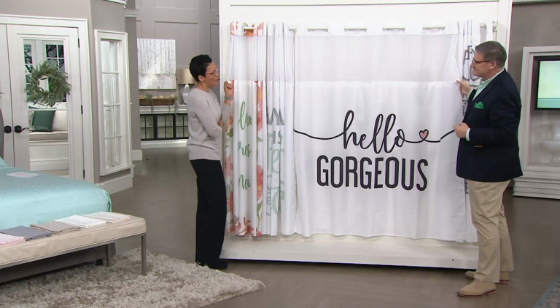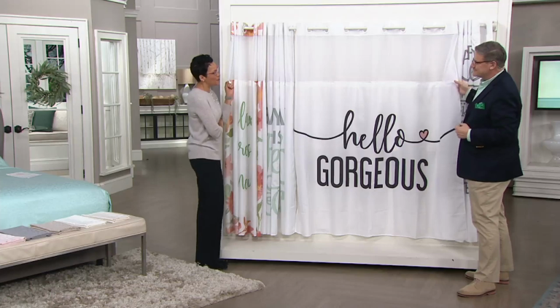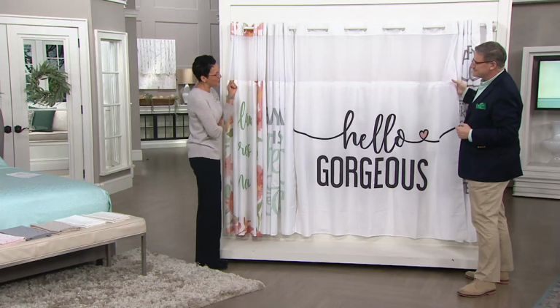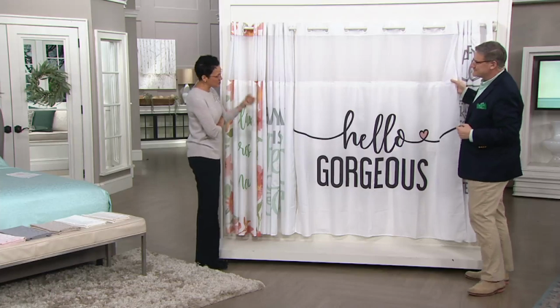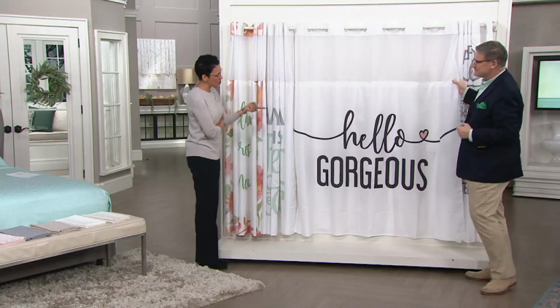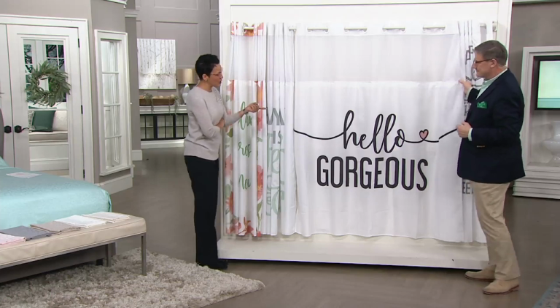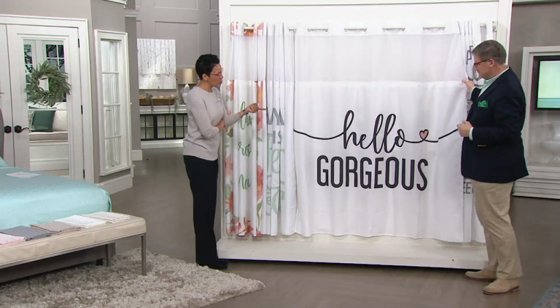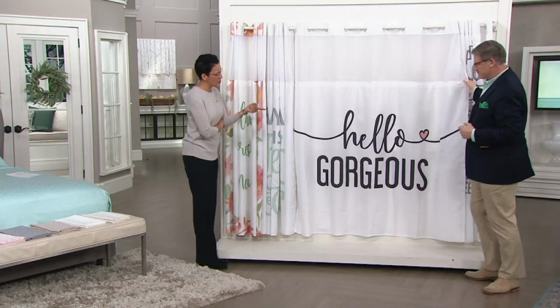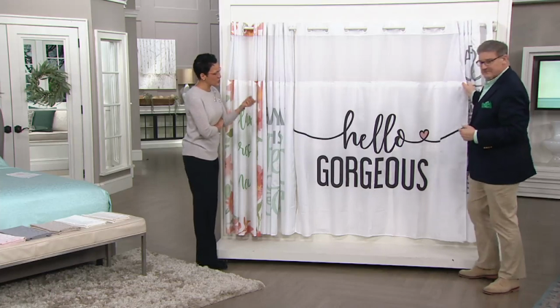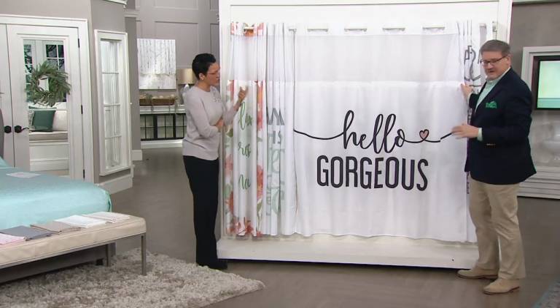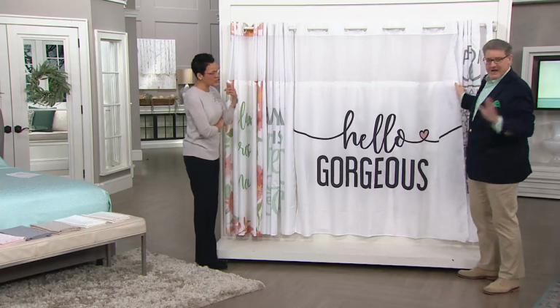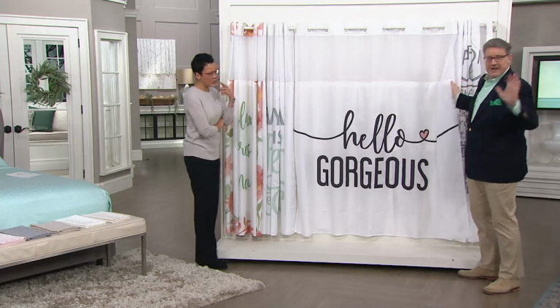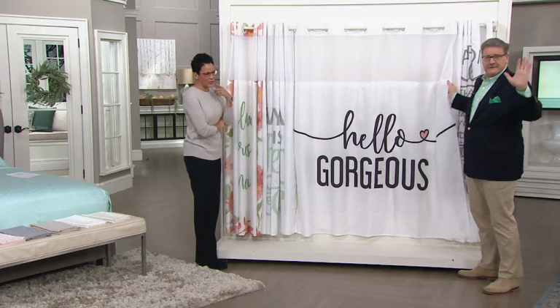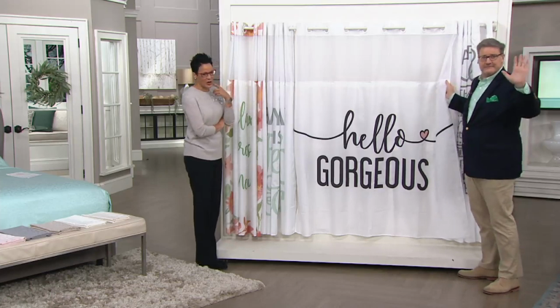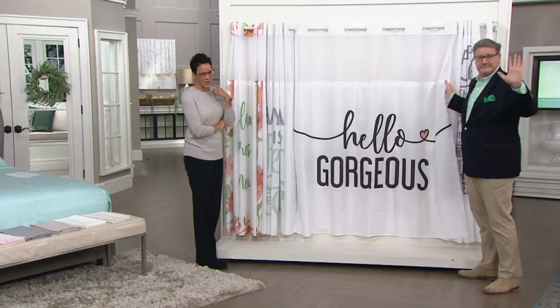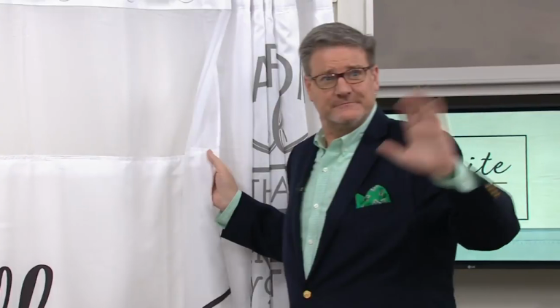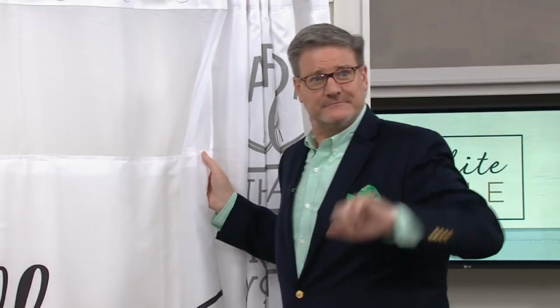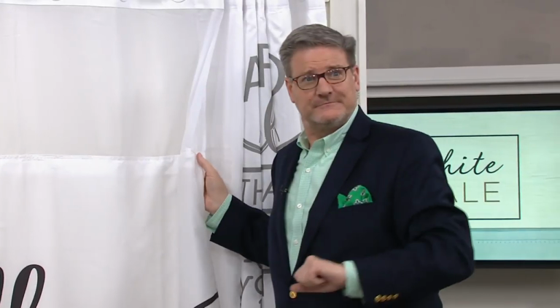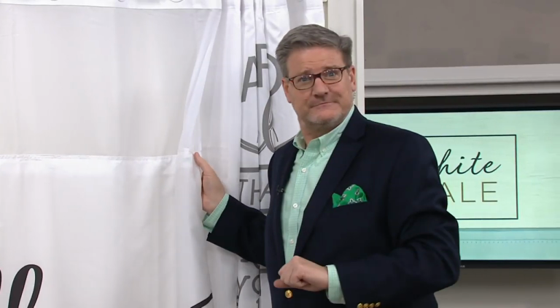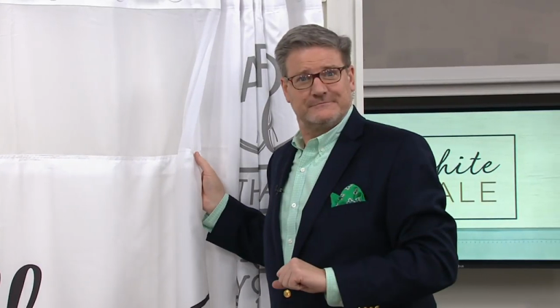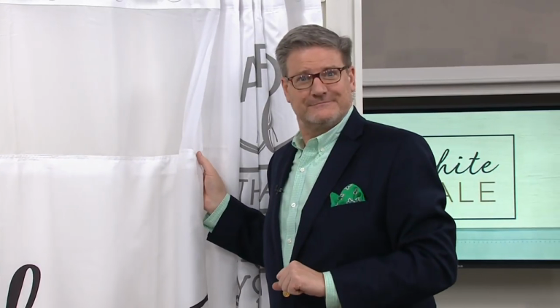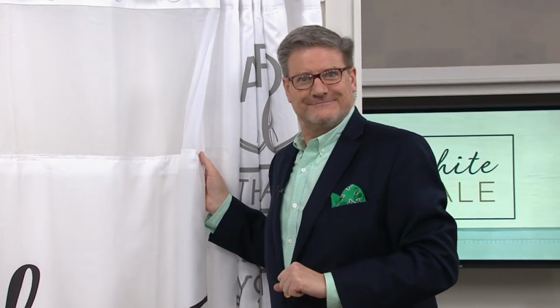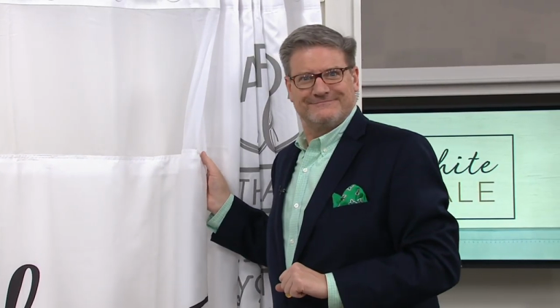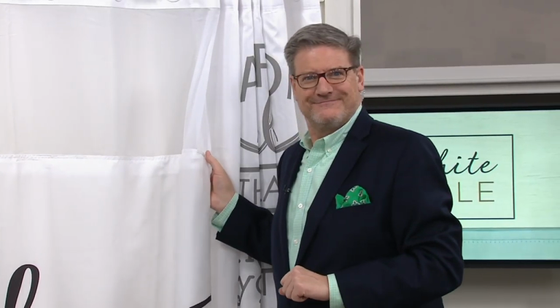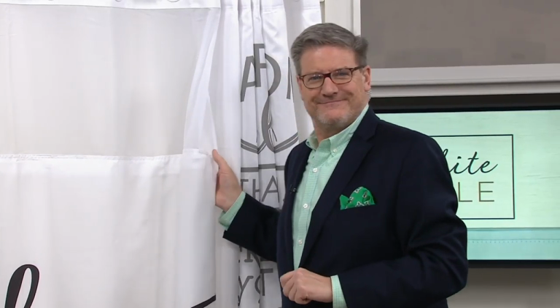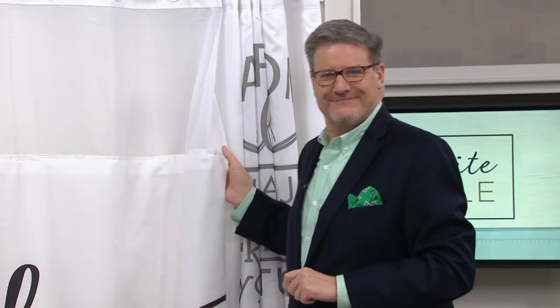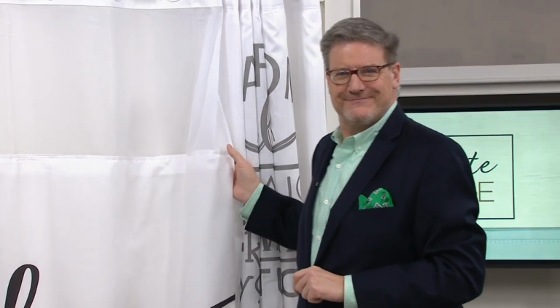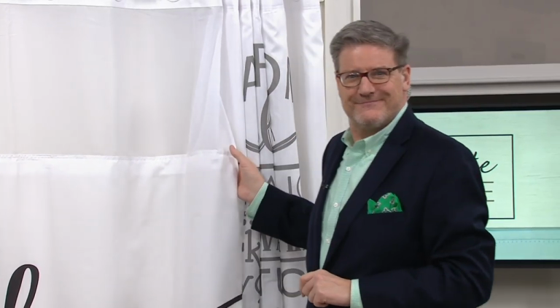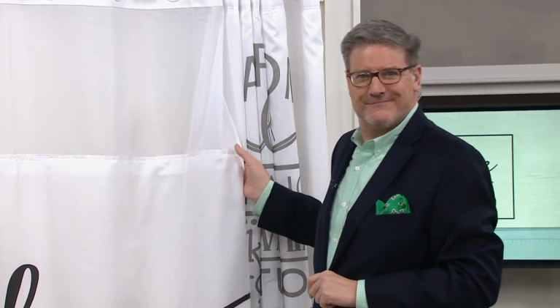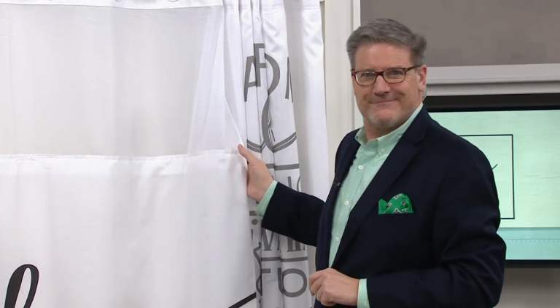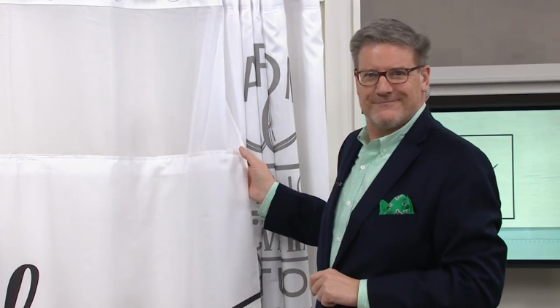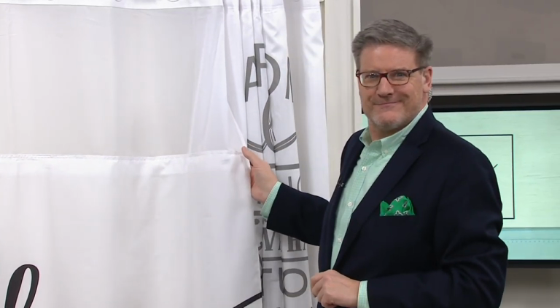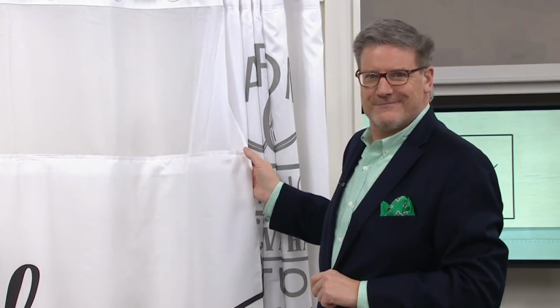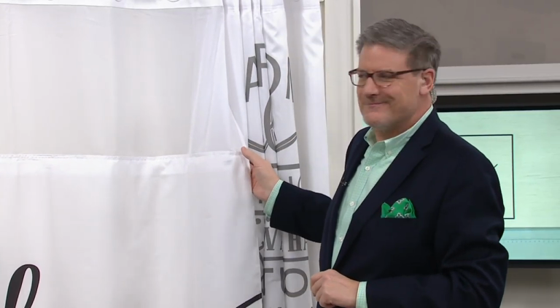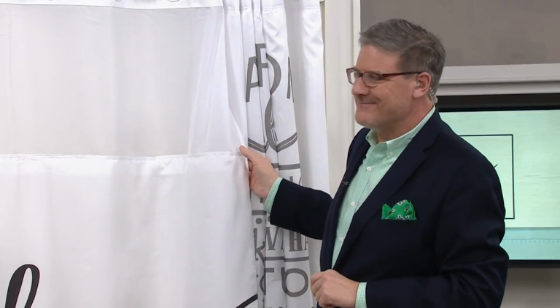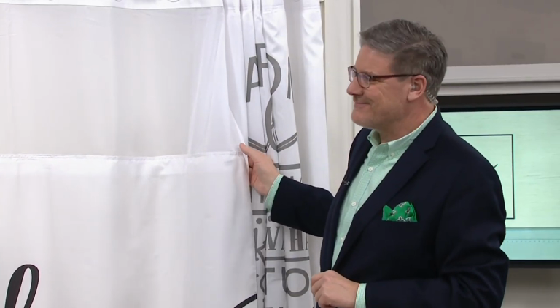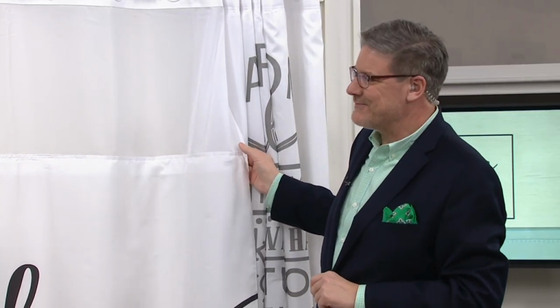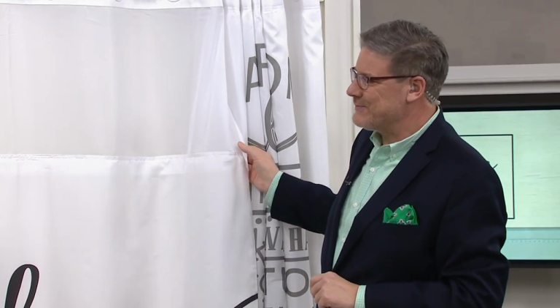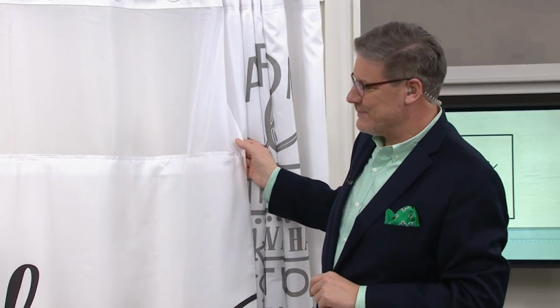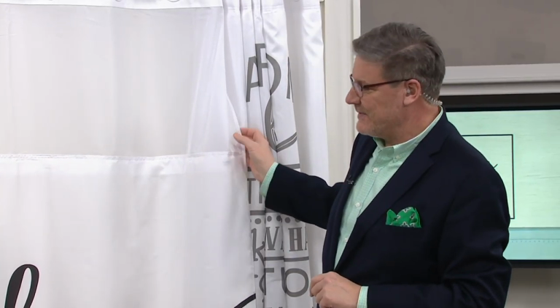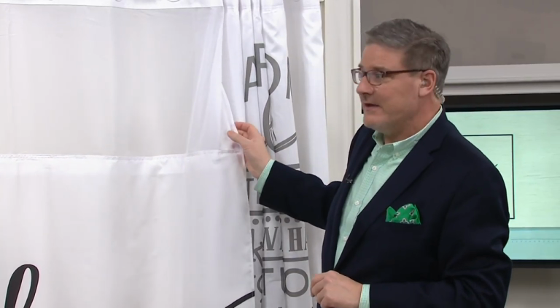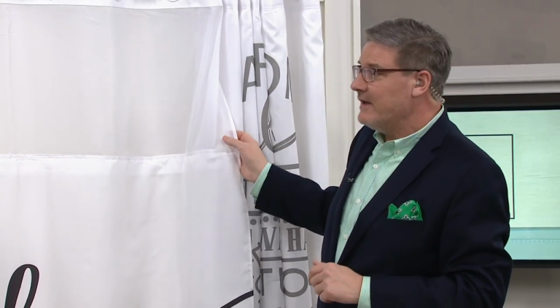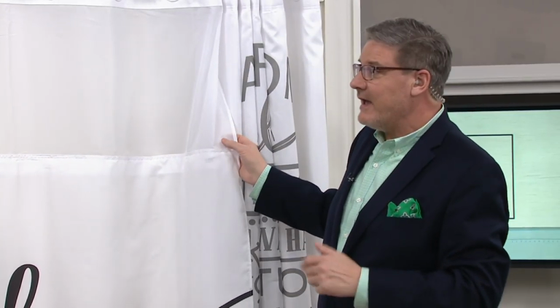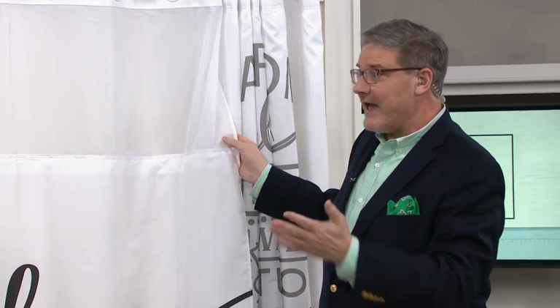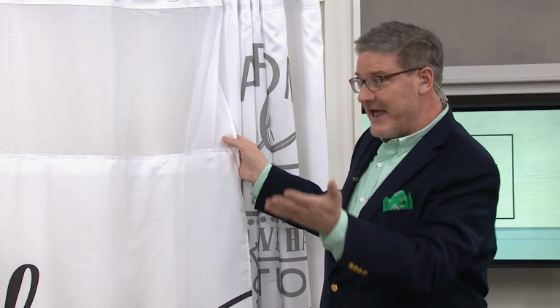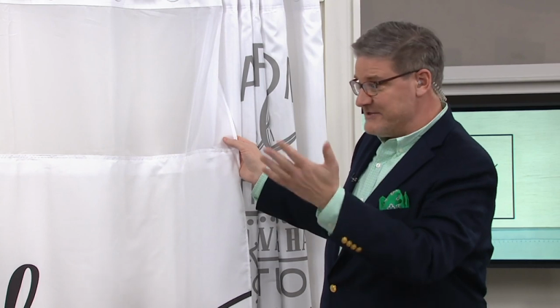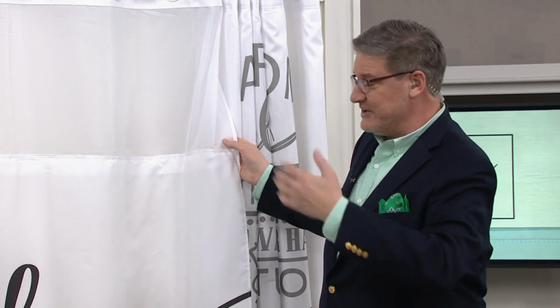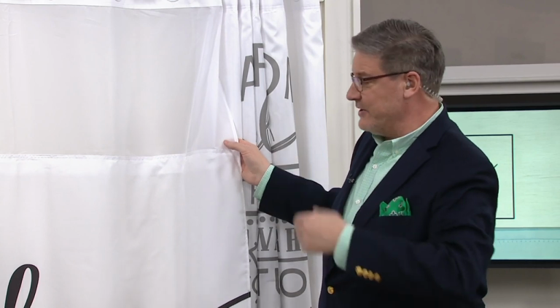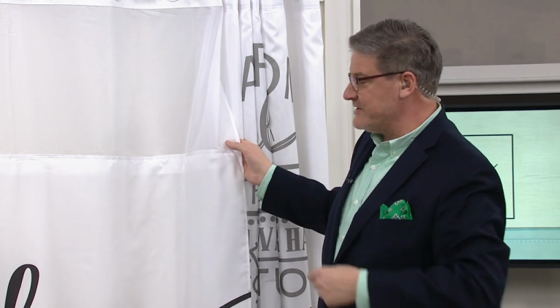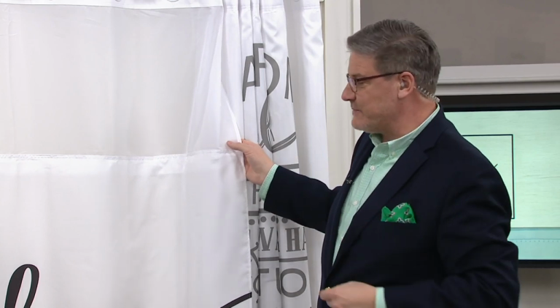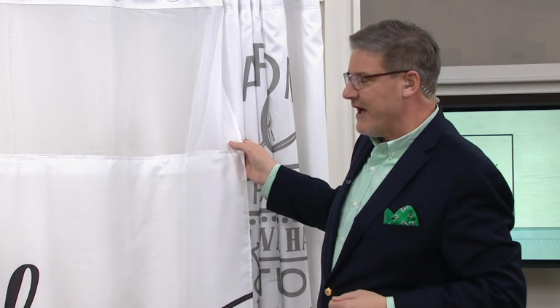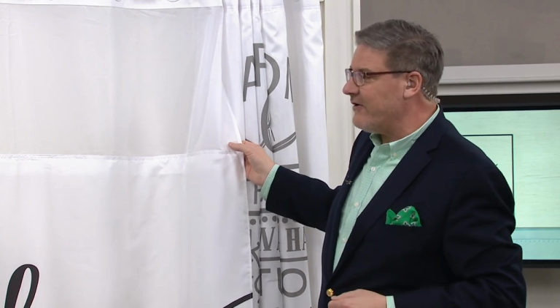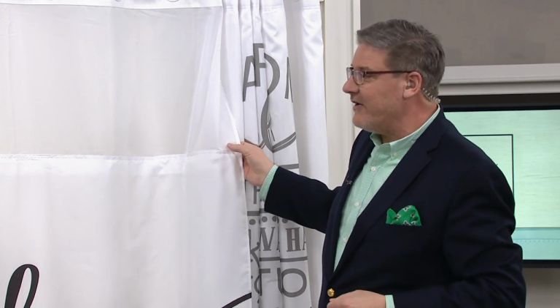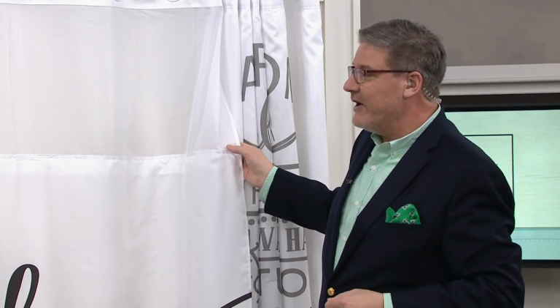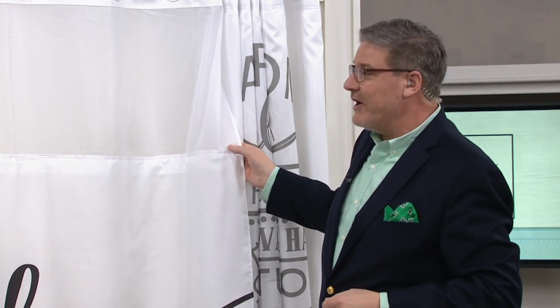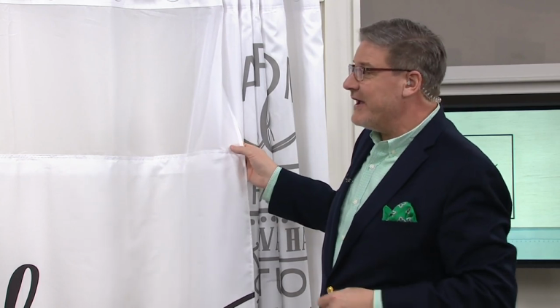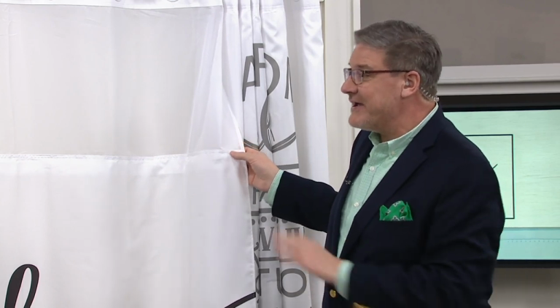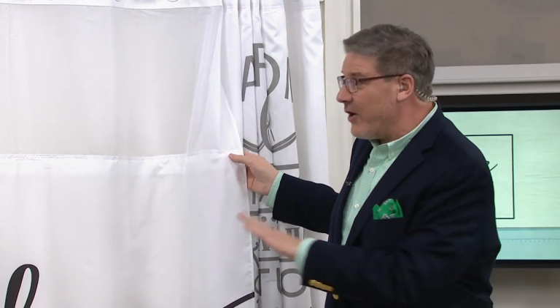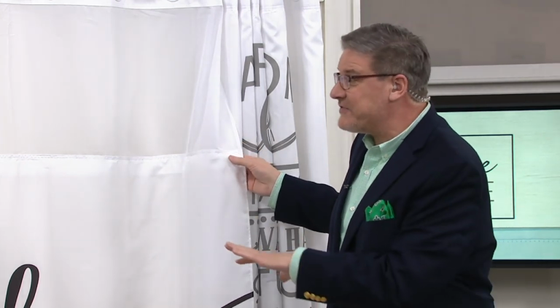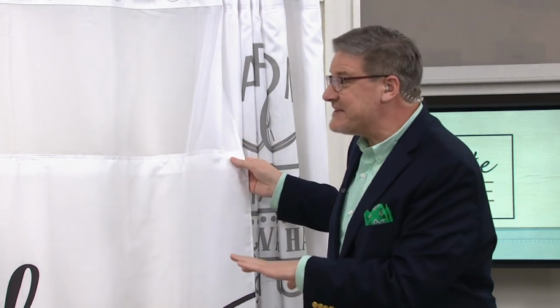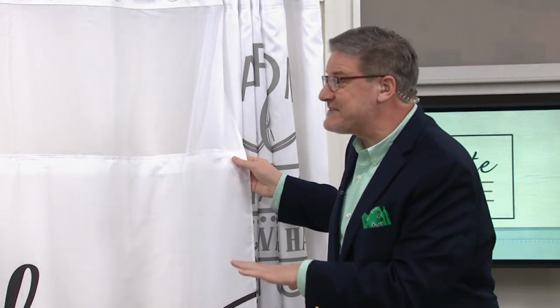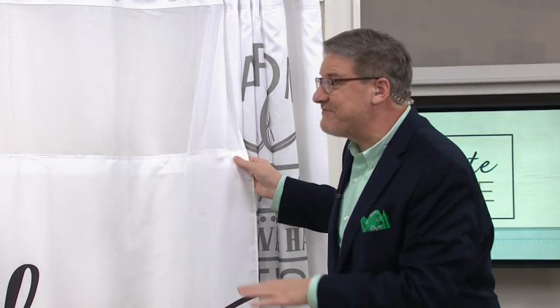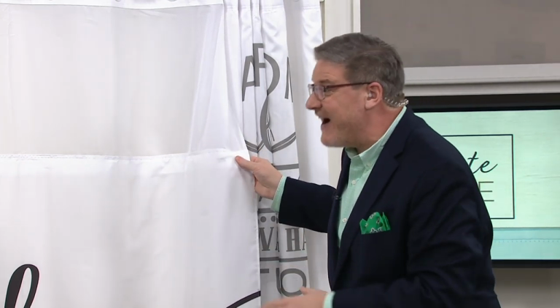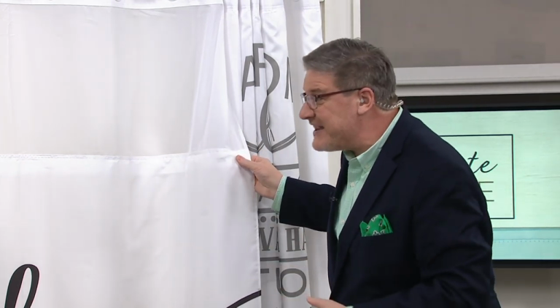This is Greg Lawrence, one of our decor and makeover experts here on QVC. Happy Boxing Day! And to you as well. Thank you! Aren't these fun?